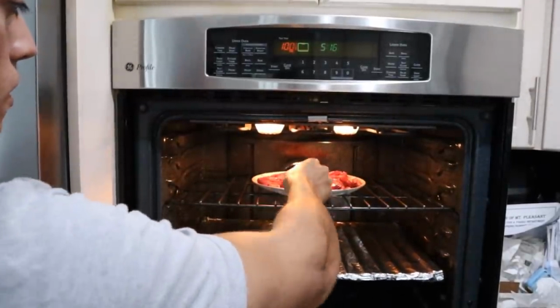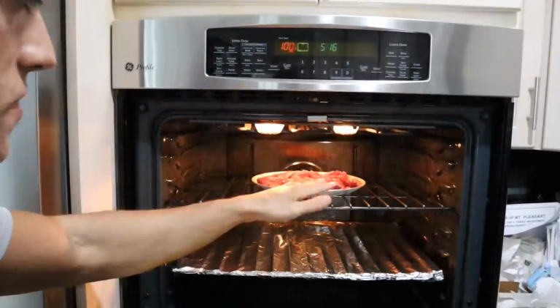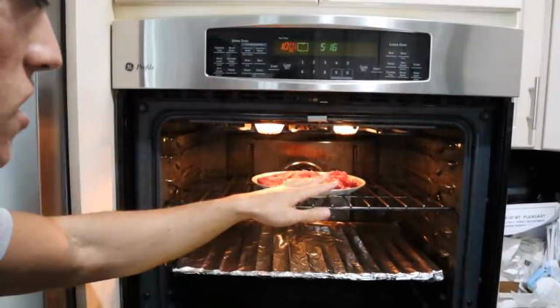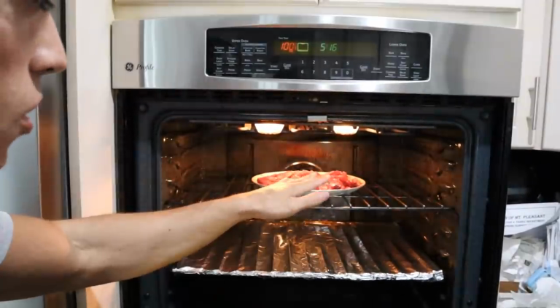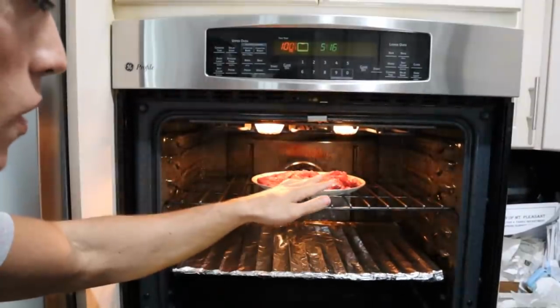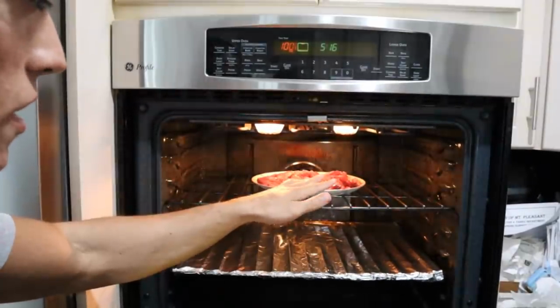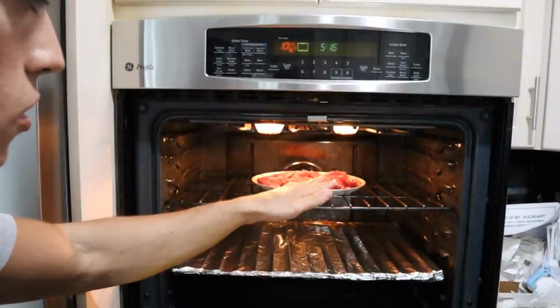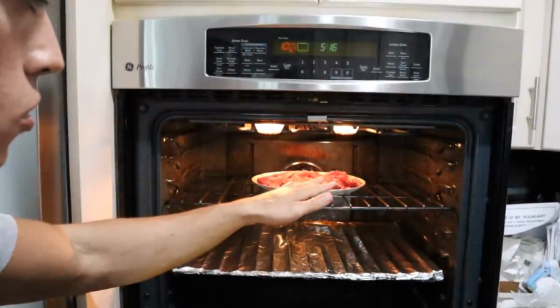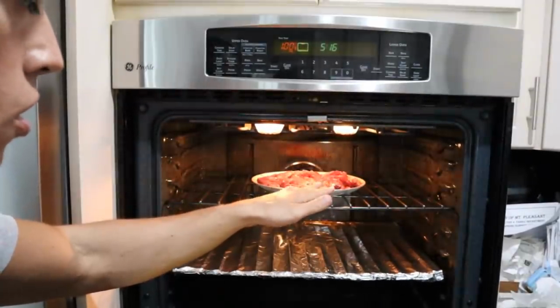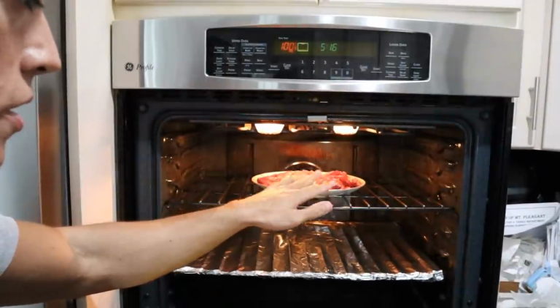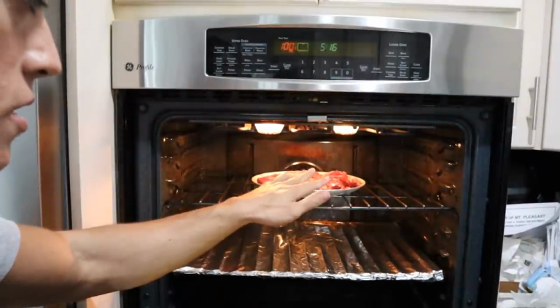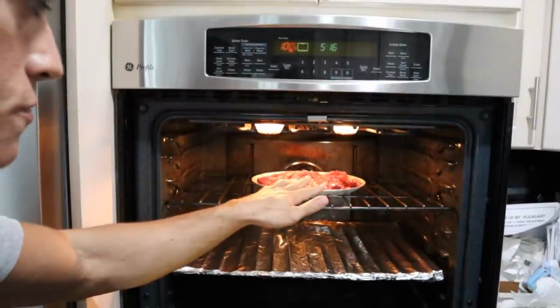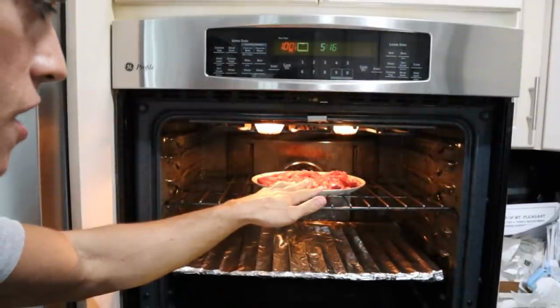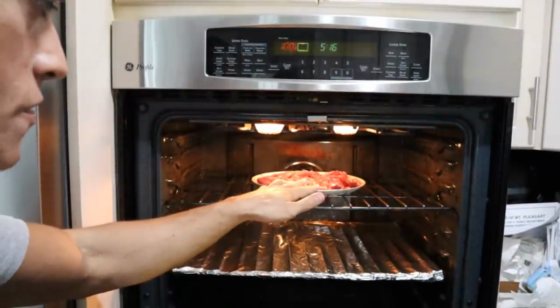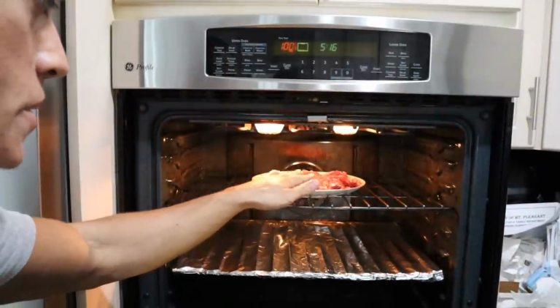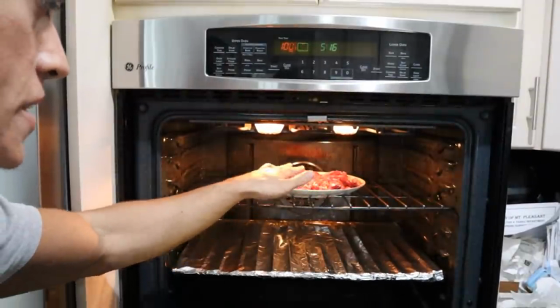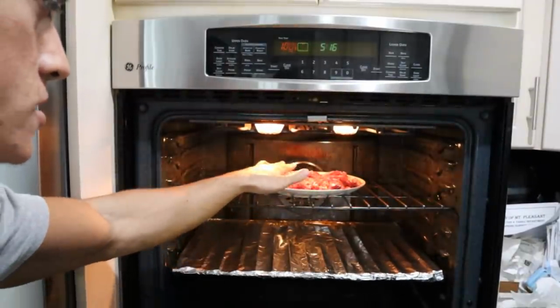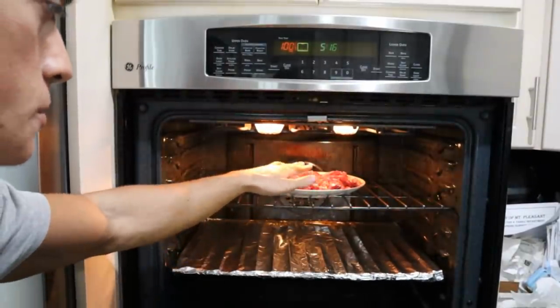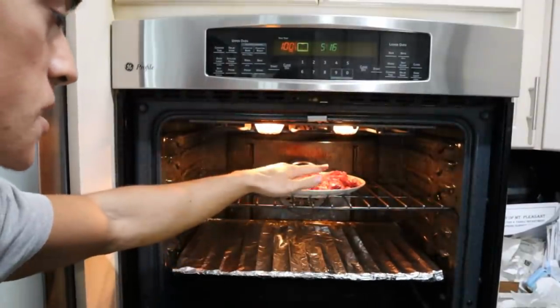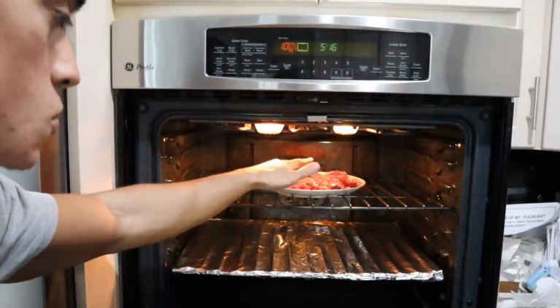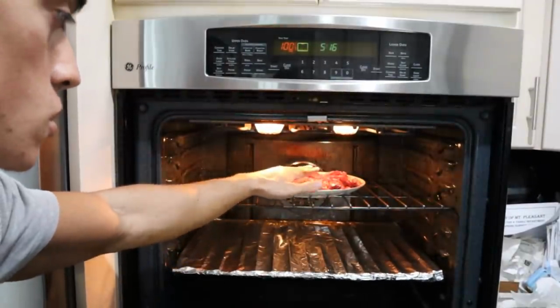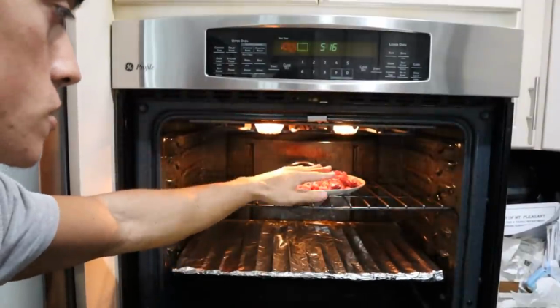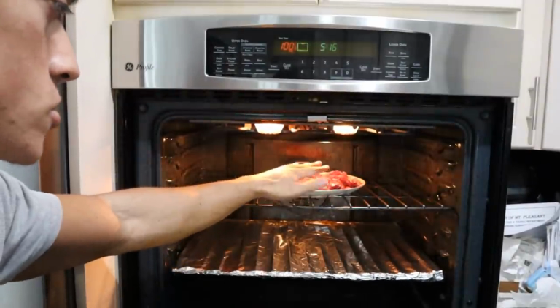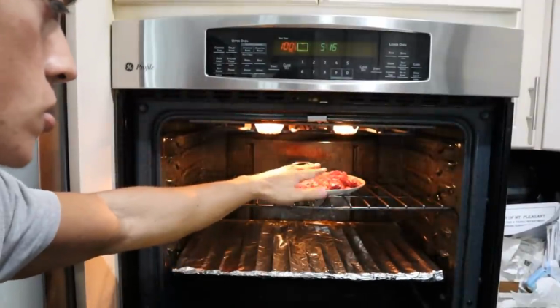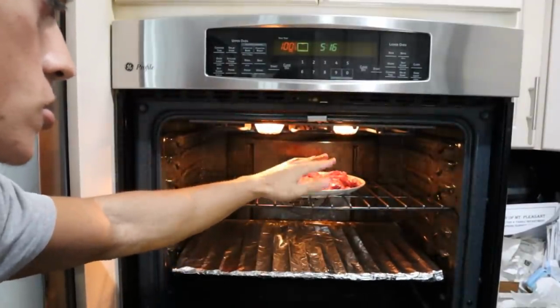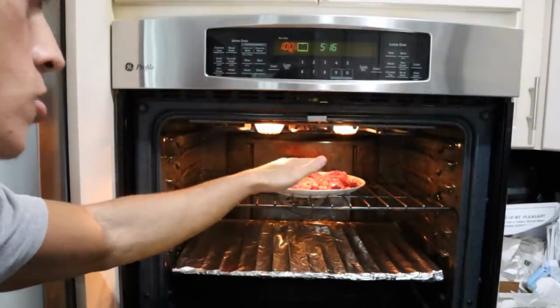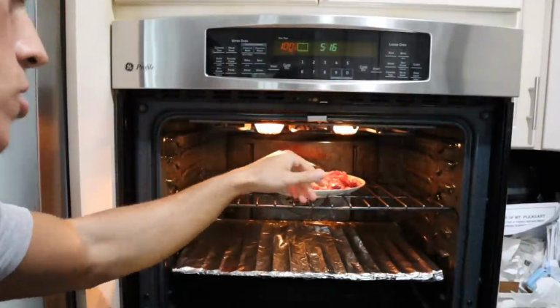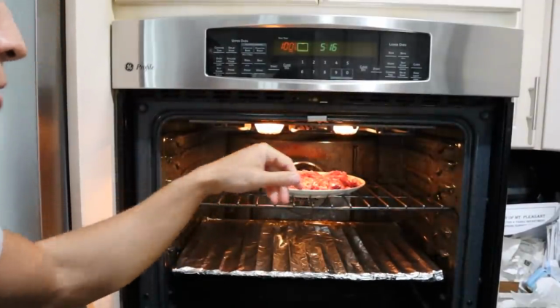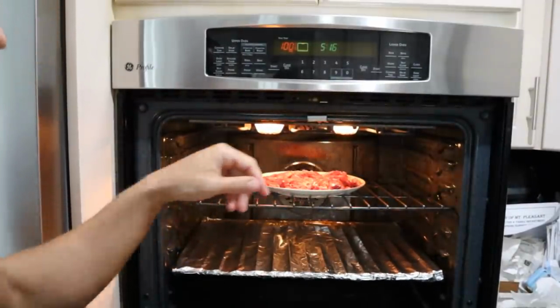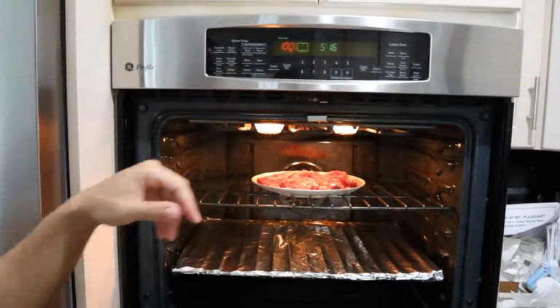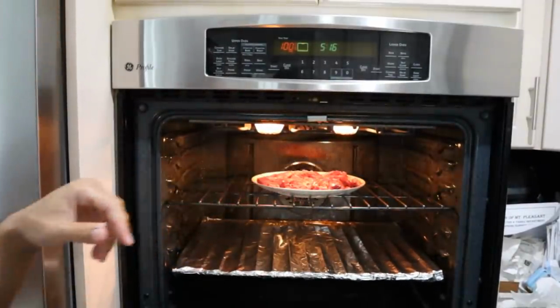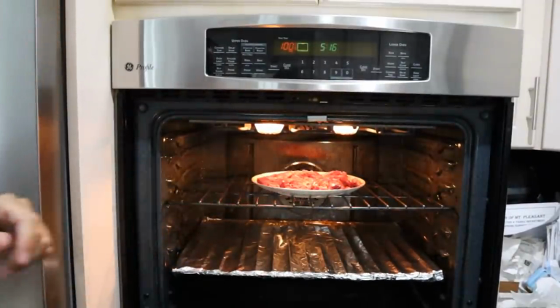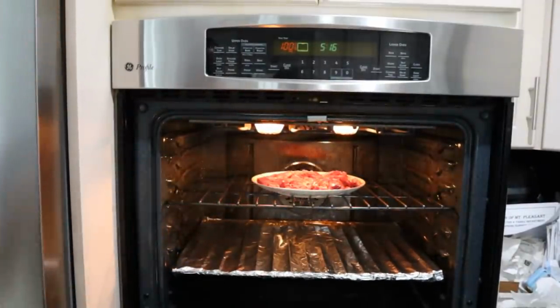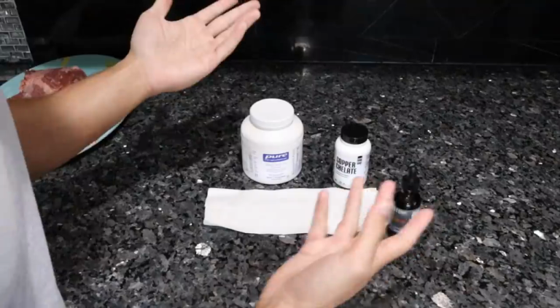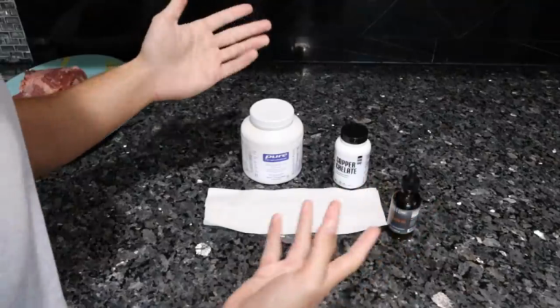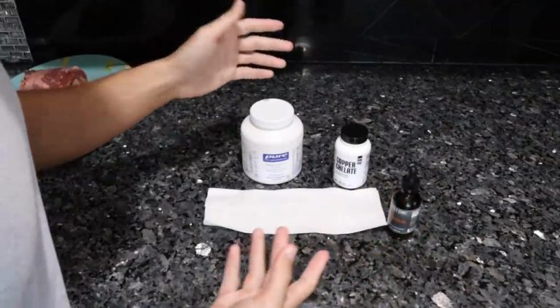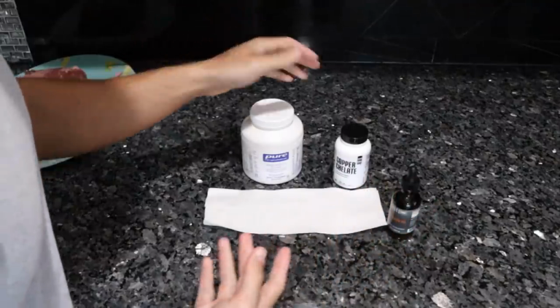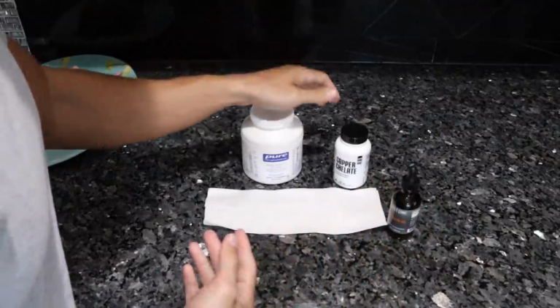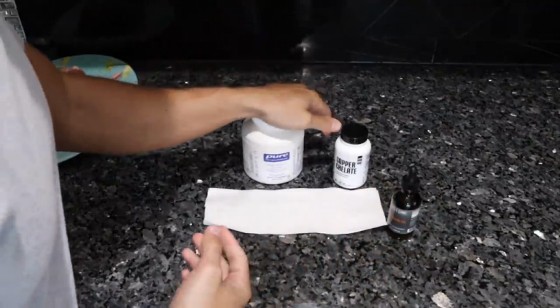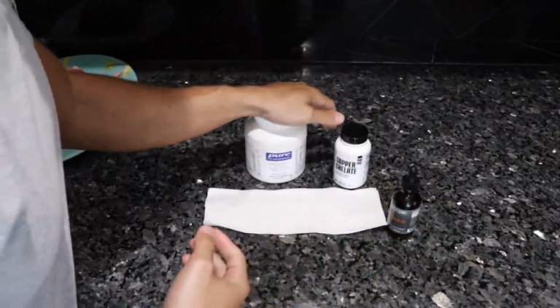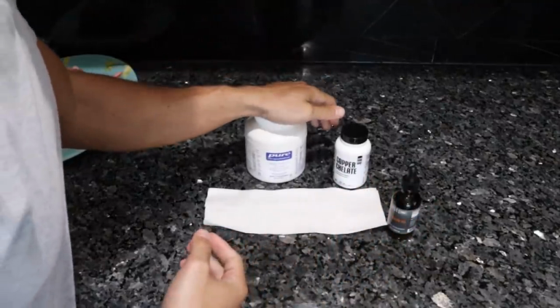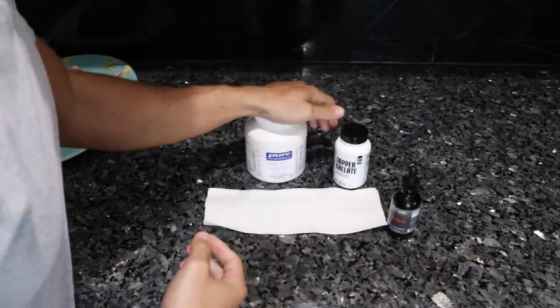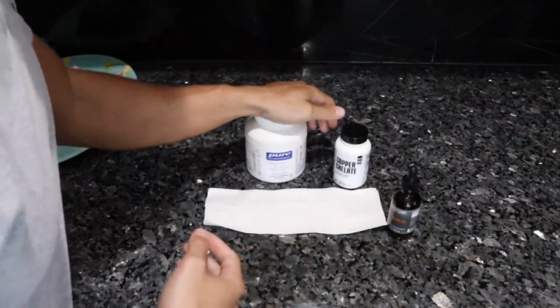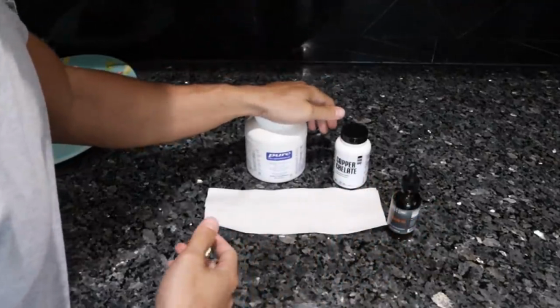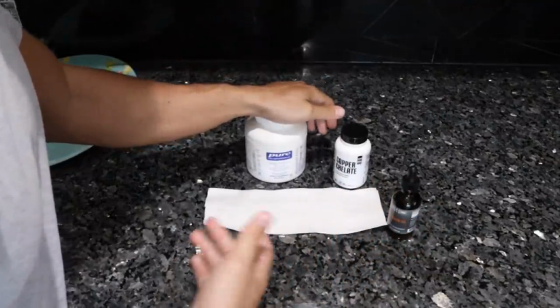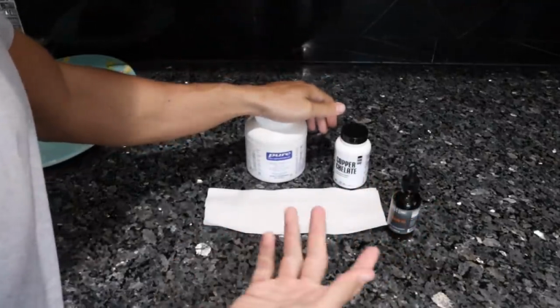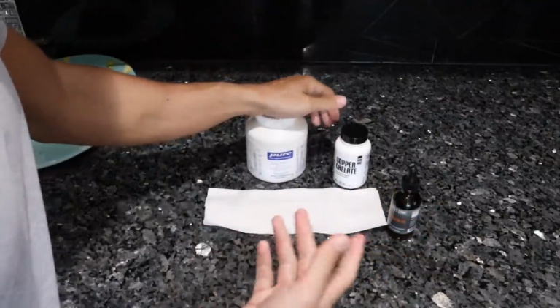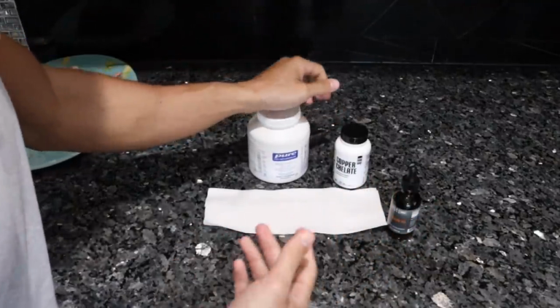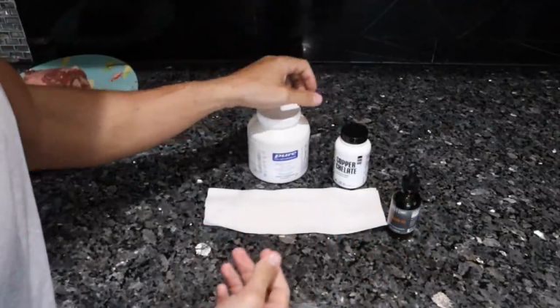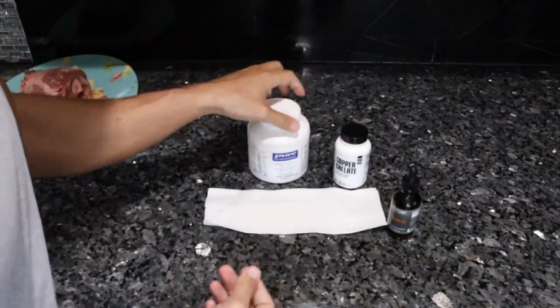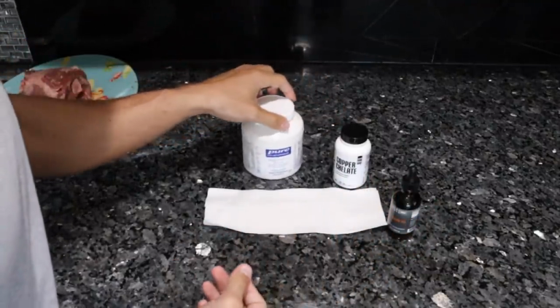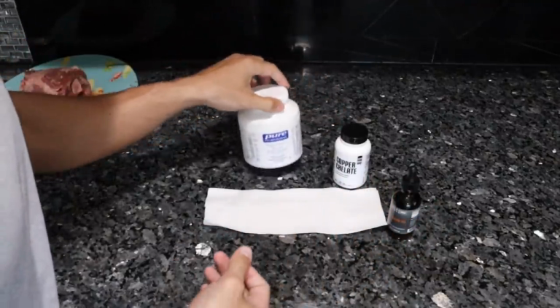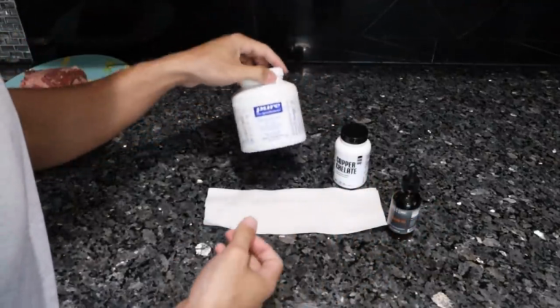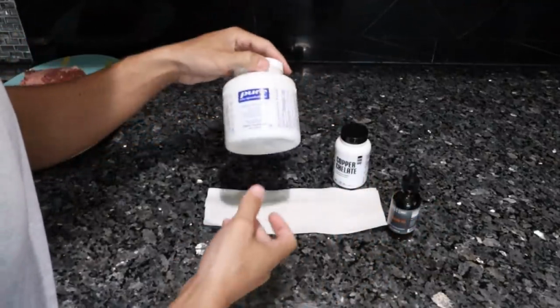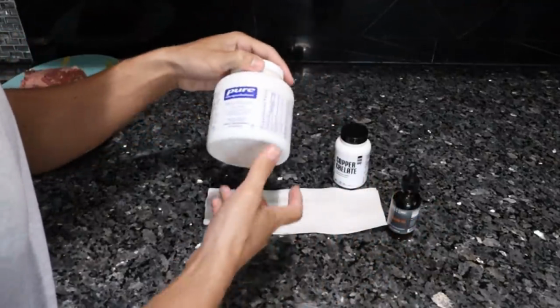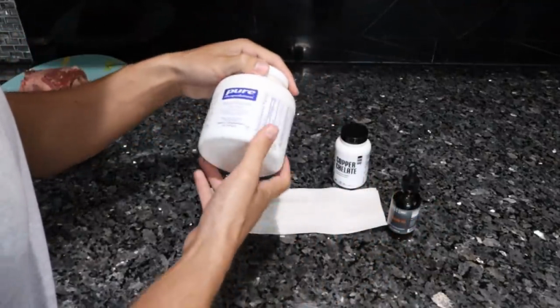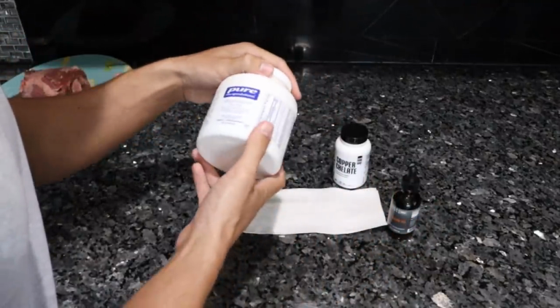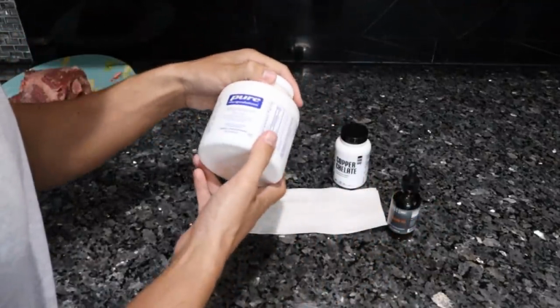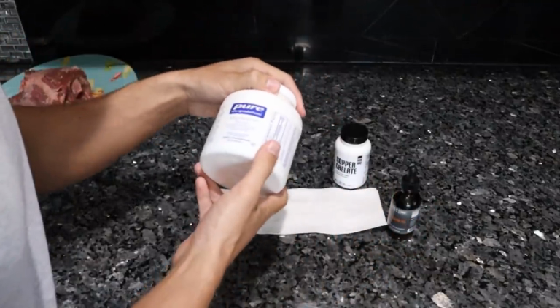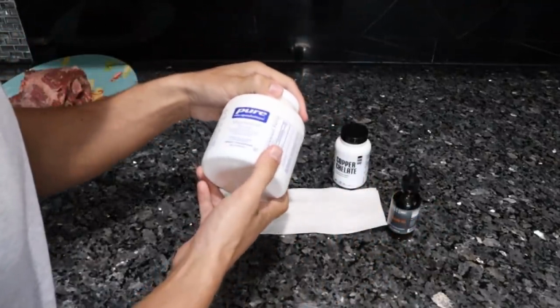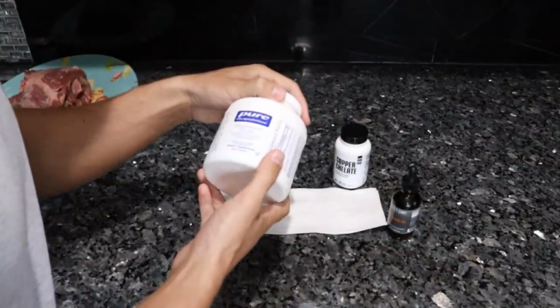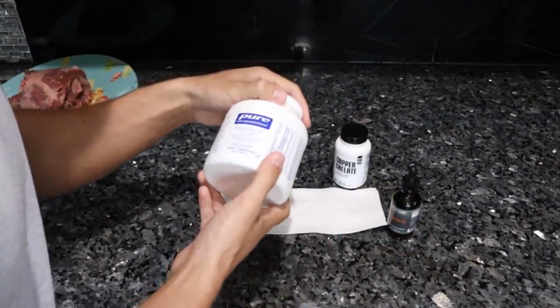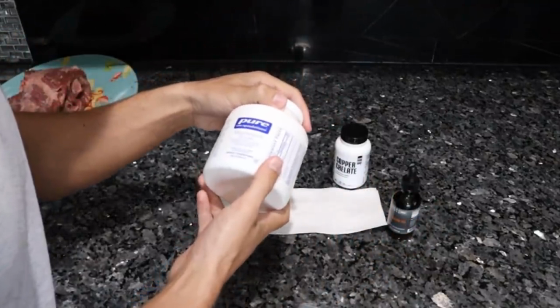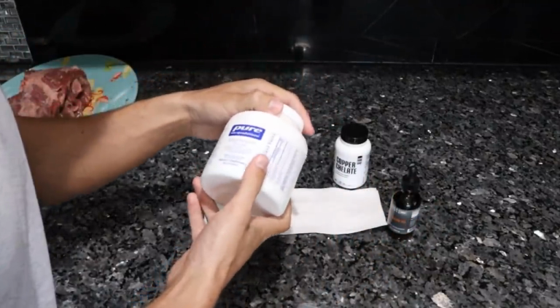You don't want to go longer than five minutes — the meat will start to turn gray on top. While that's warming up in the oven, I'll show you guys what supplements I'm taking right now.